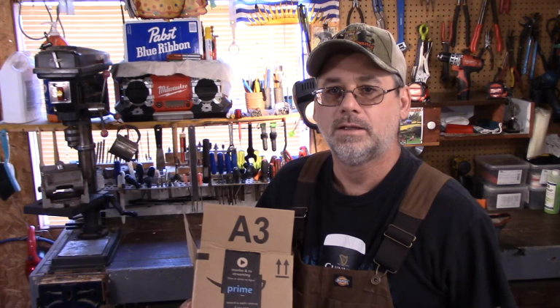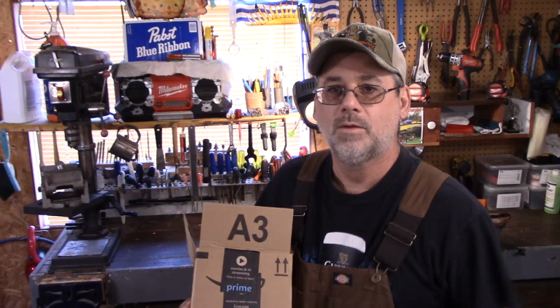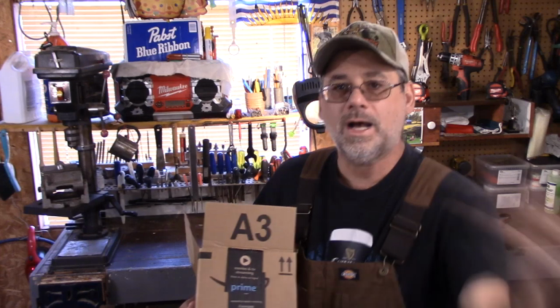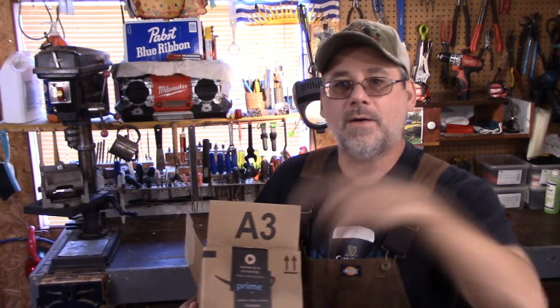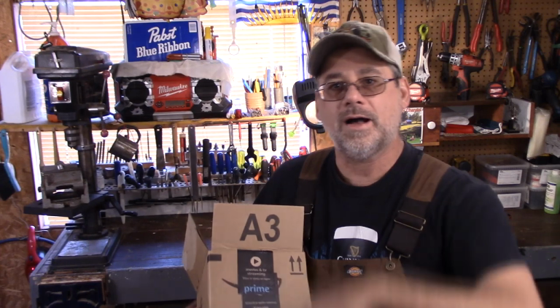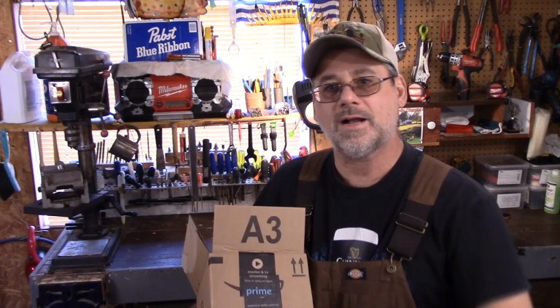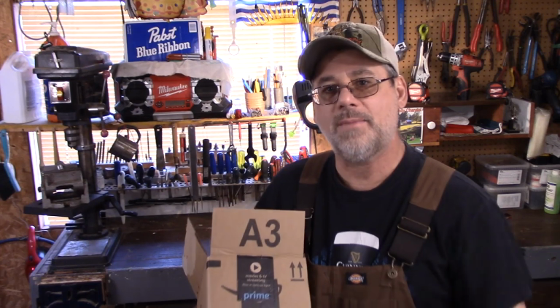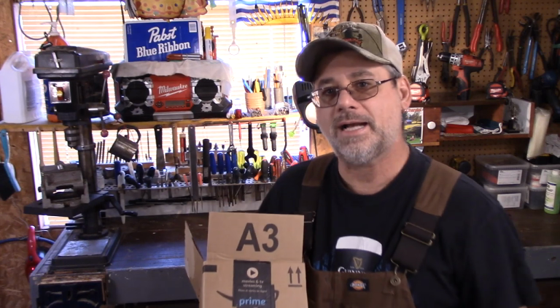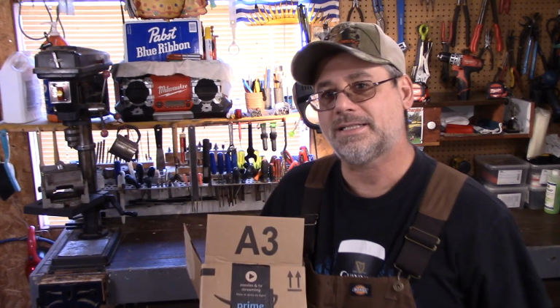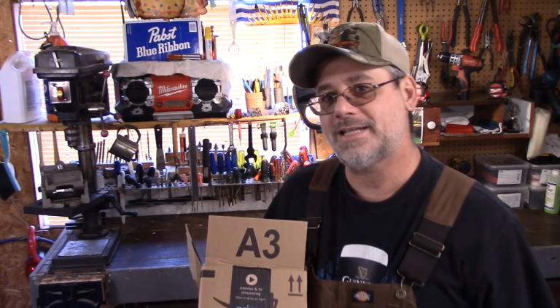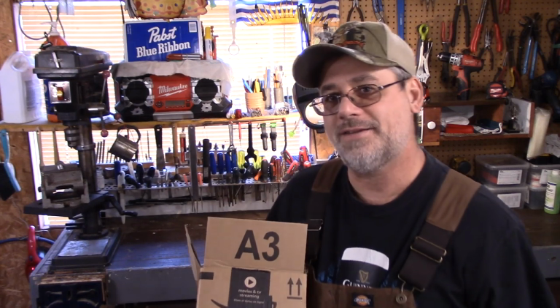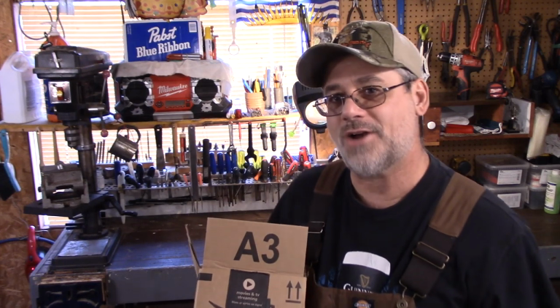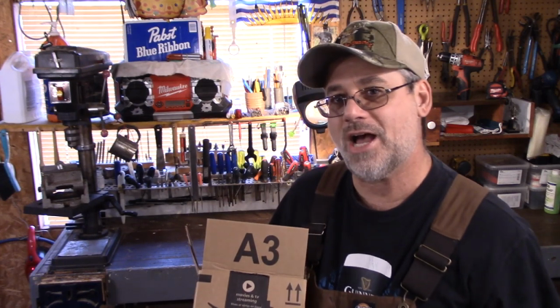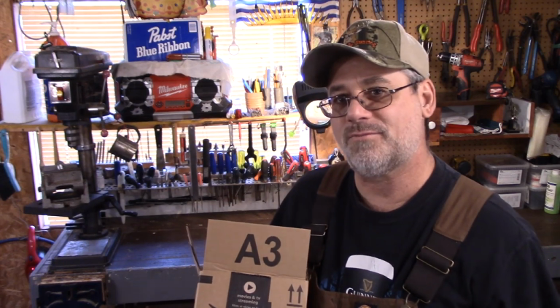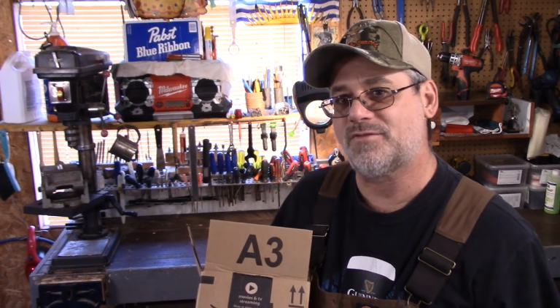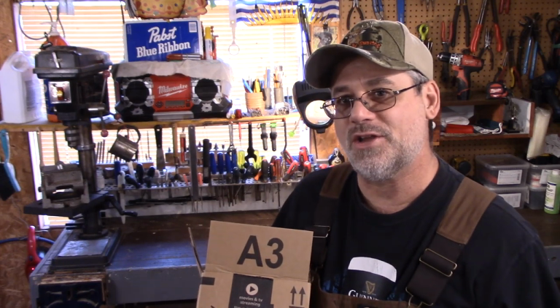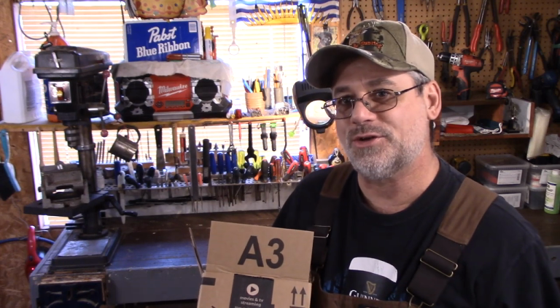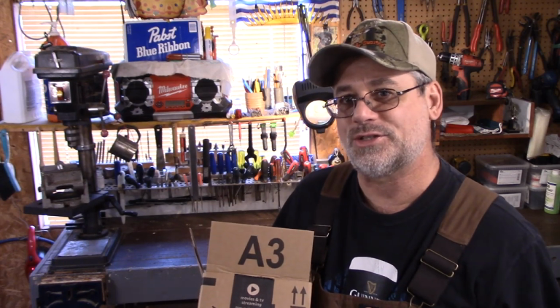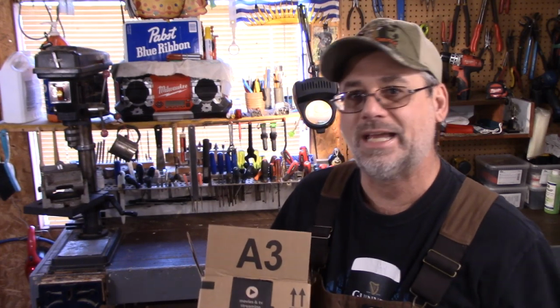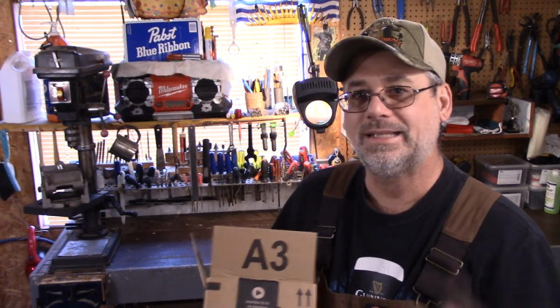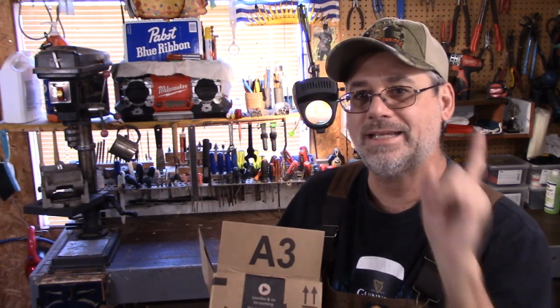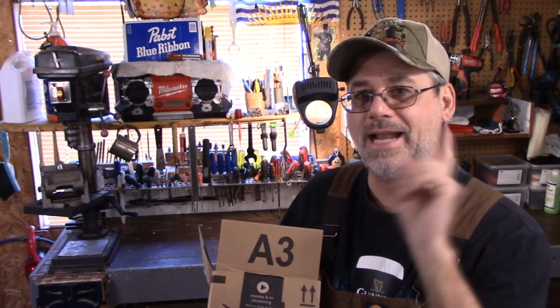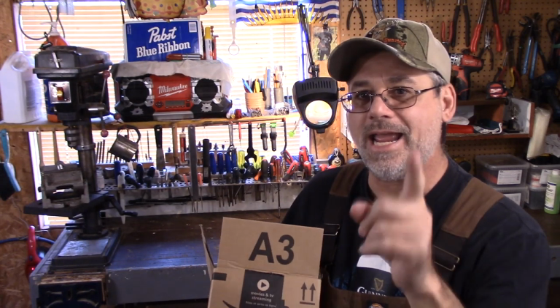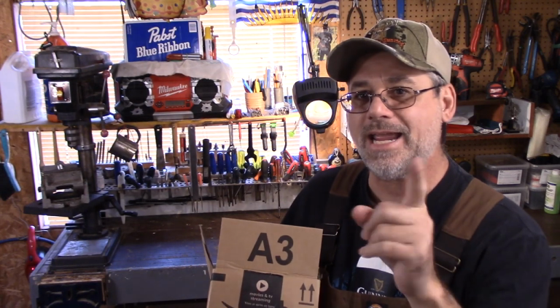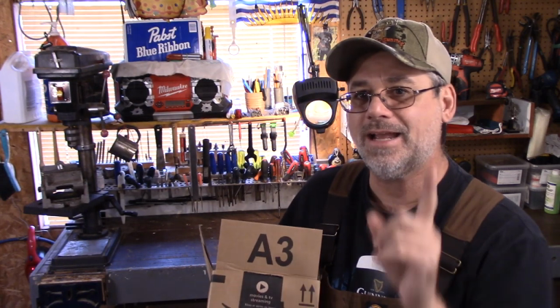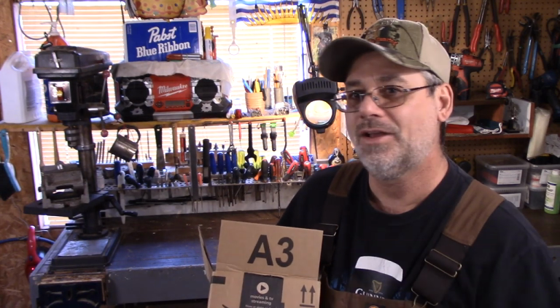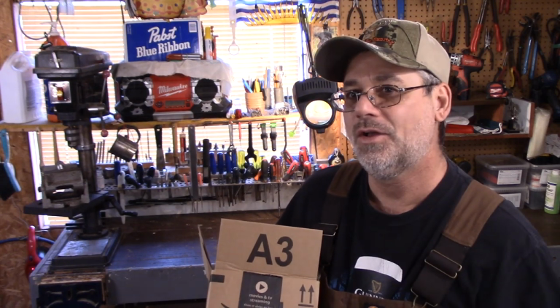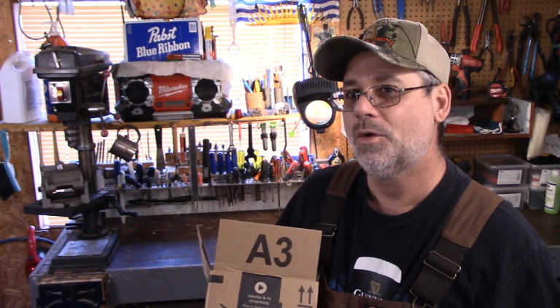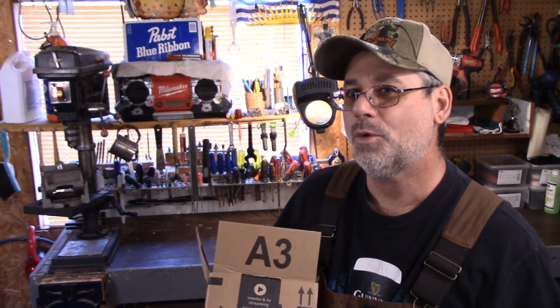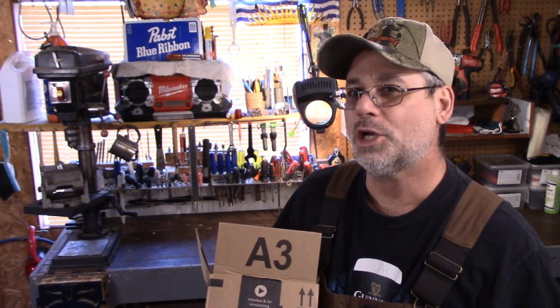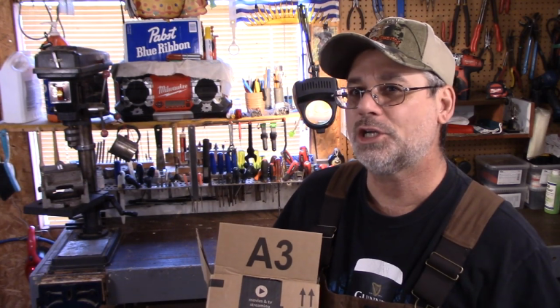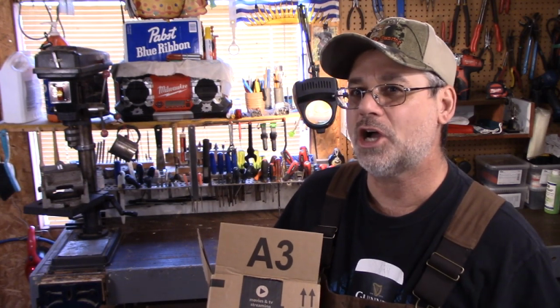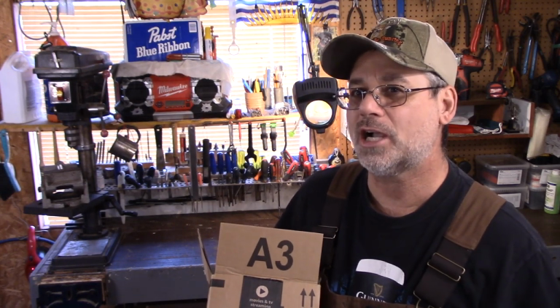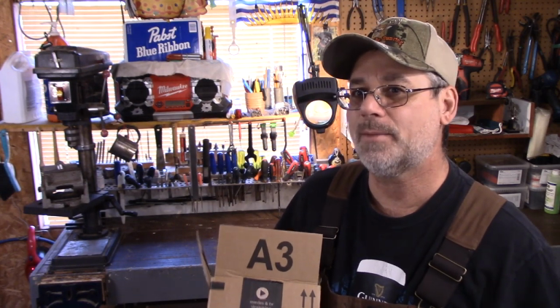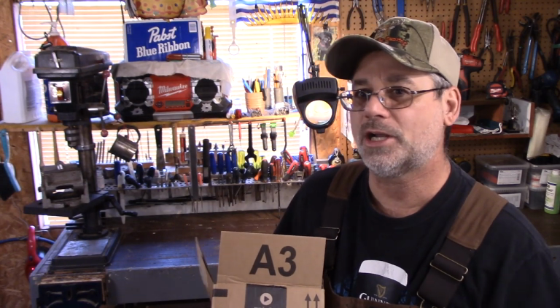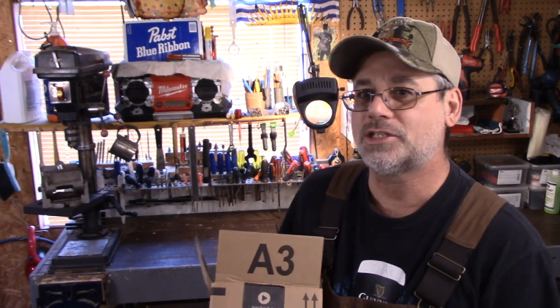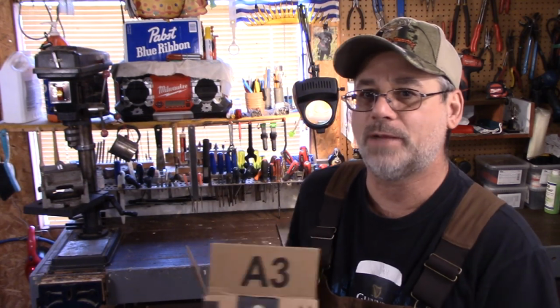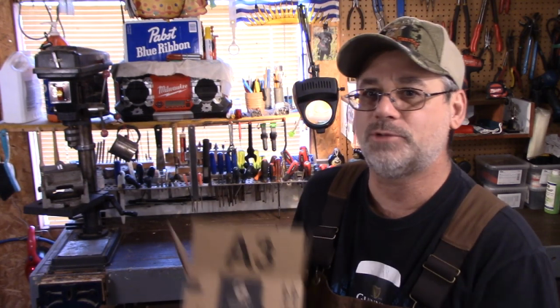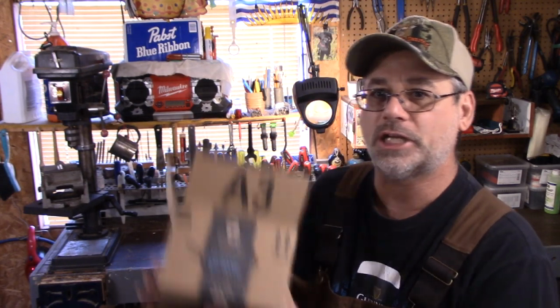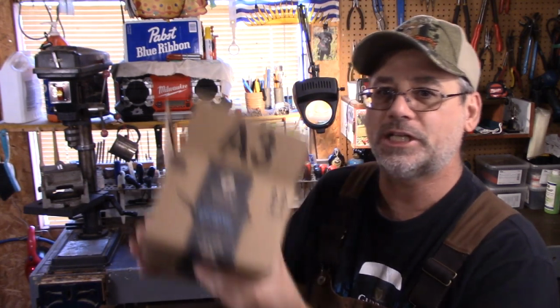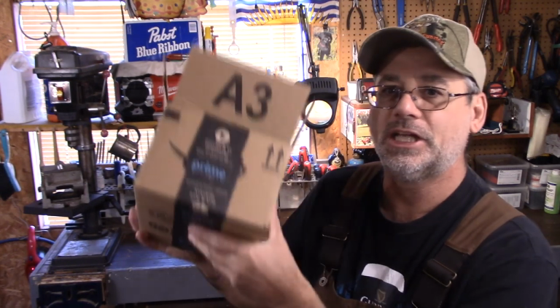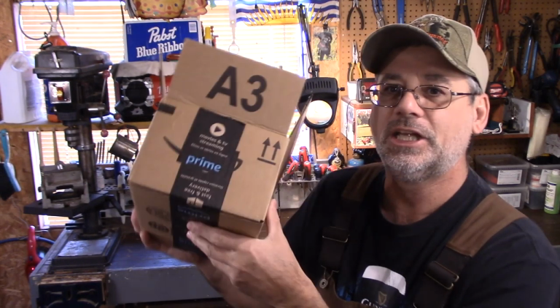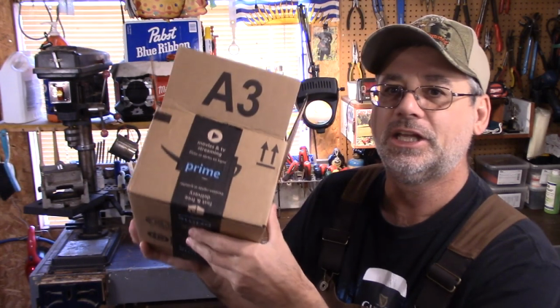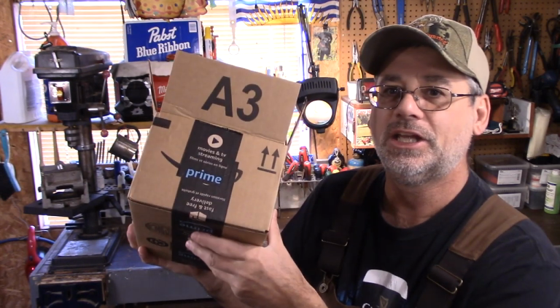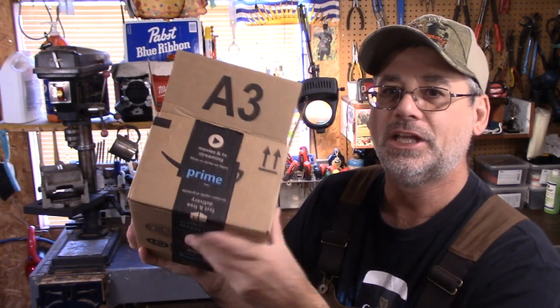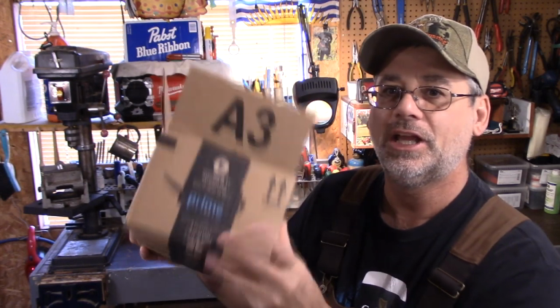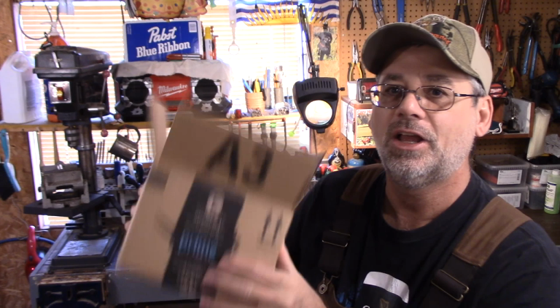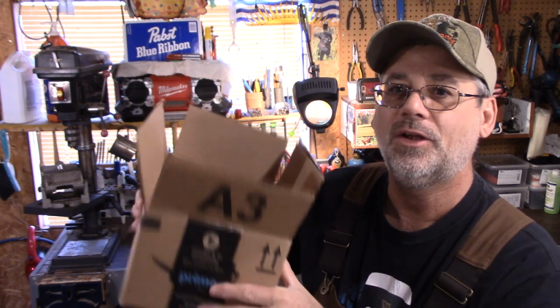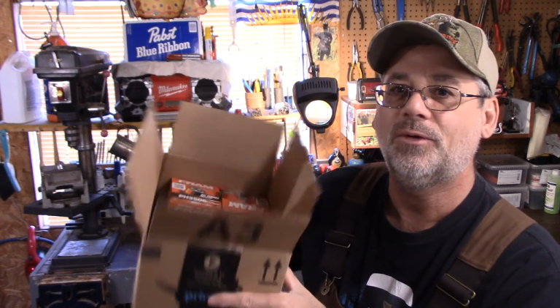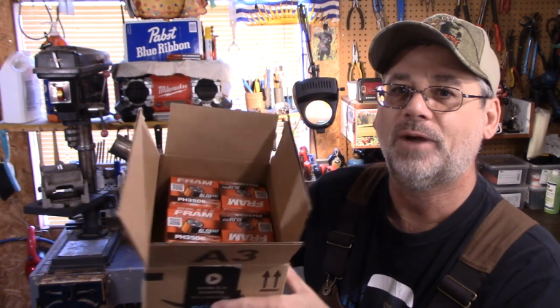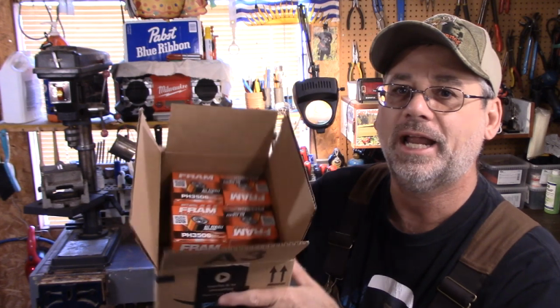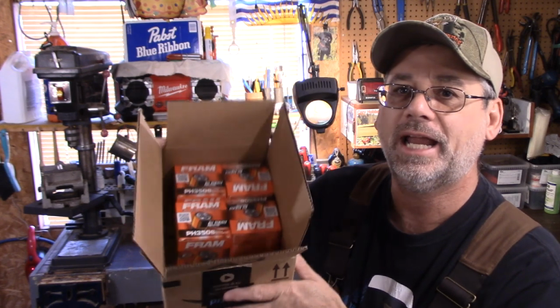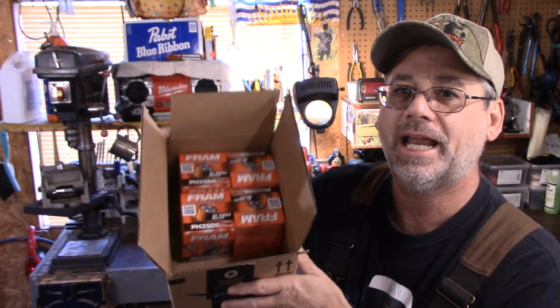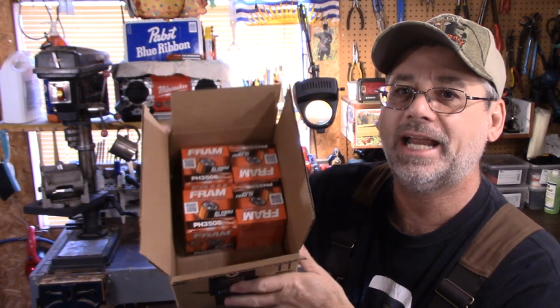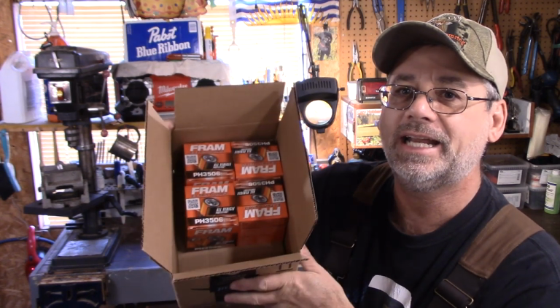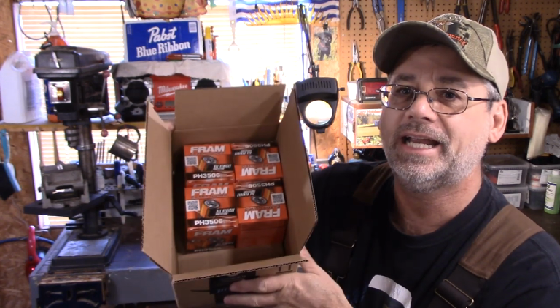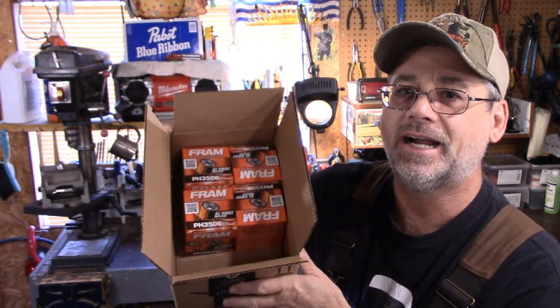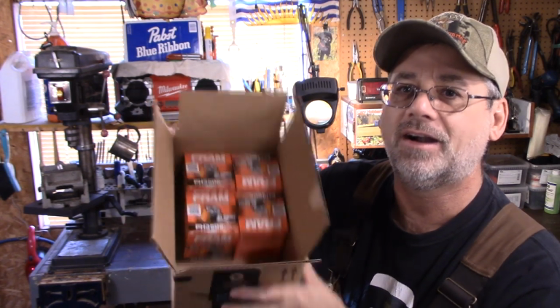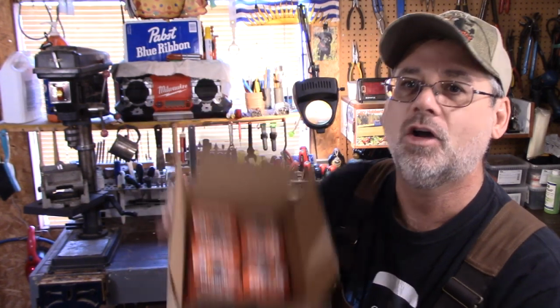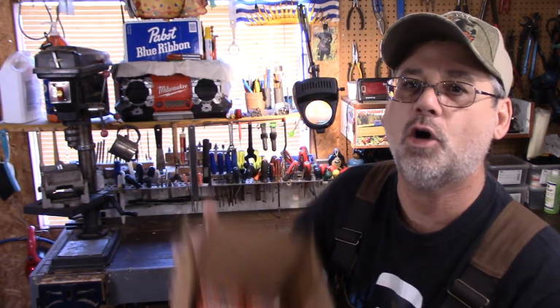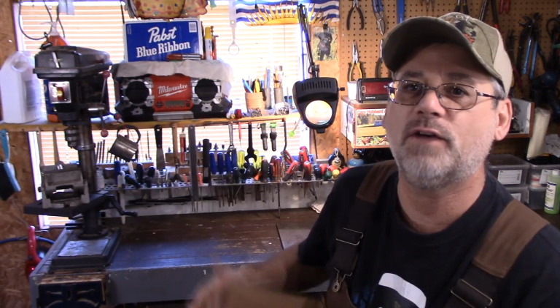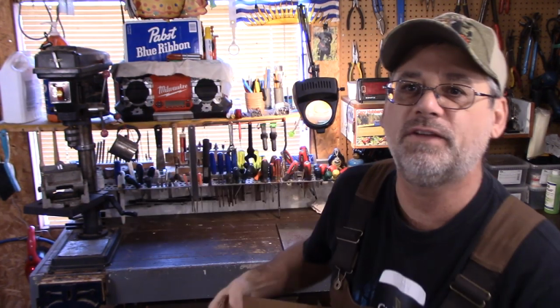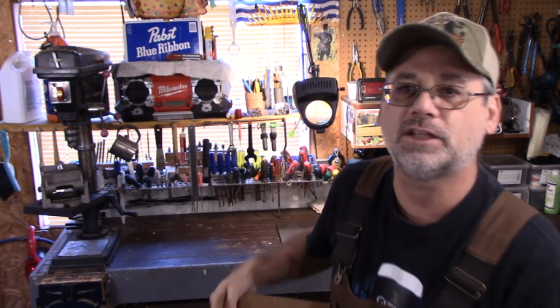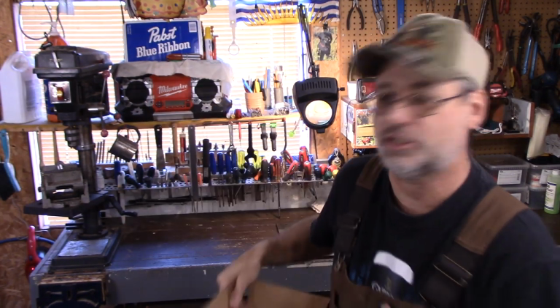Welcome back to Steve Robb Reviews. Today we're going to talk about oil filters.